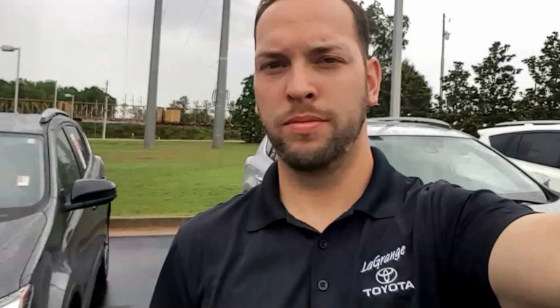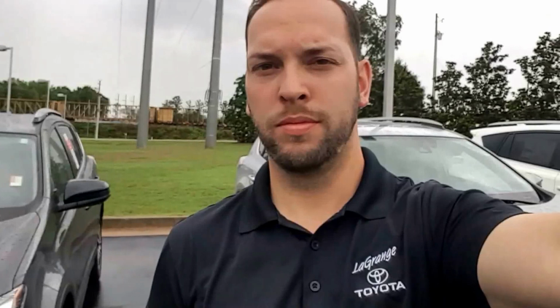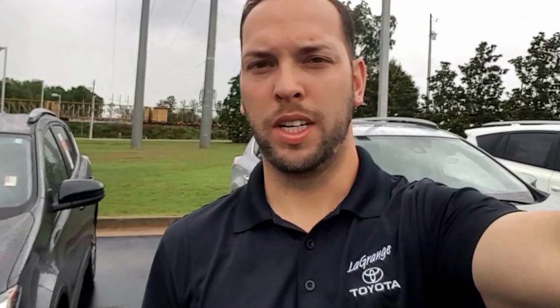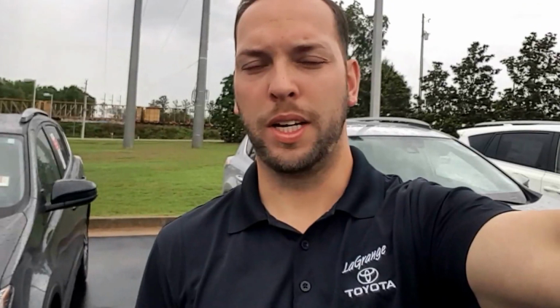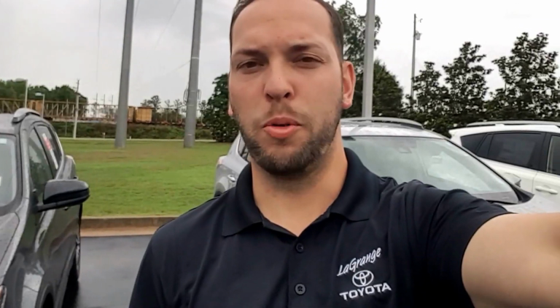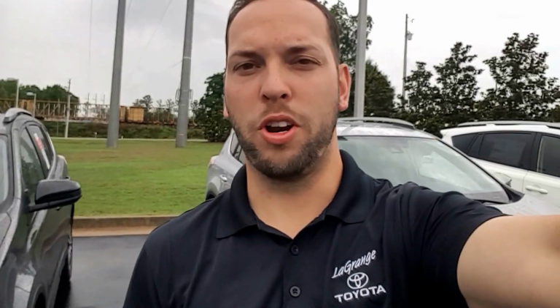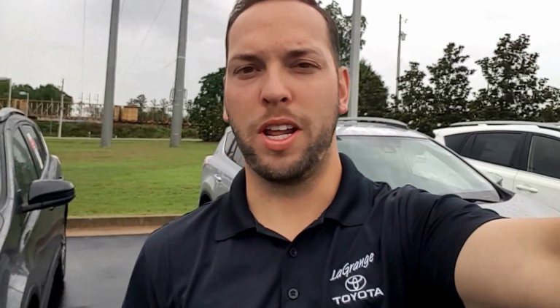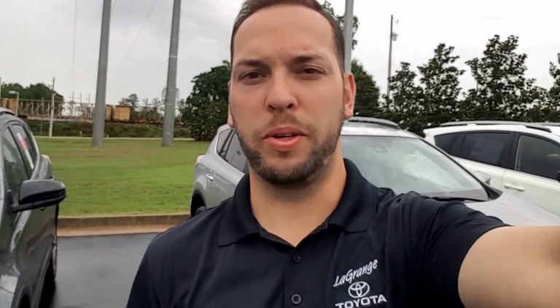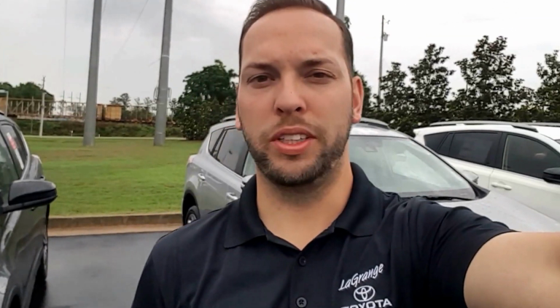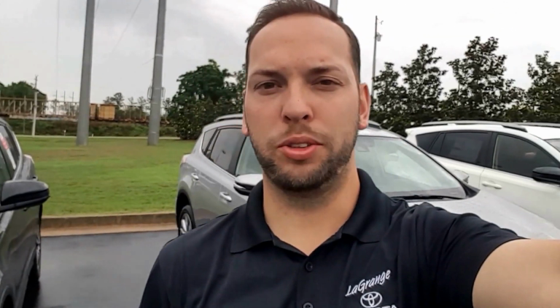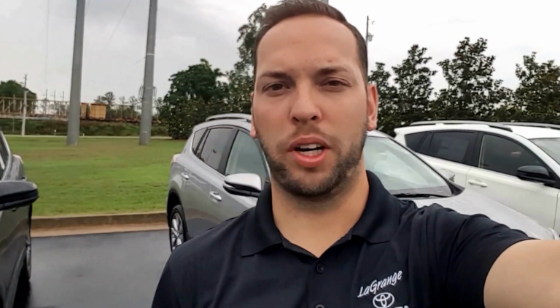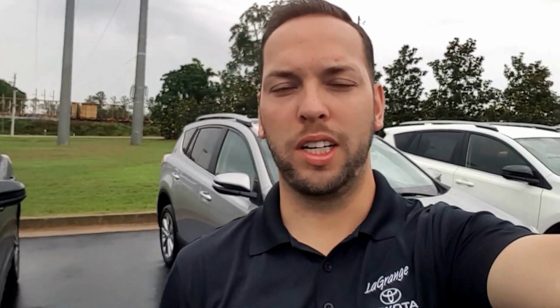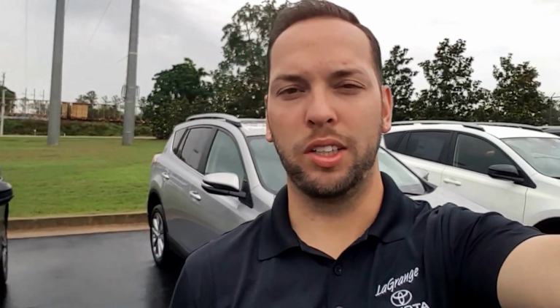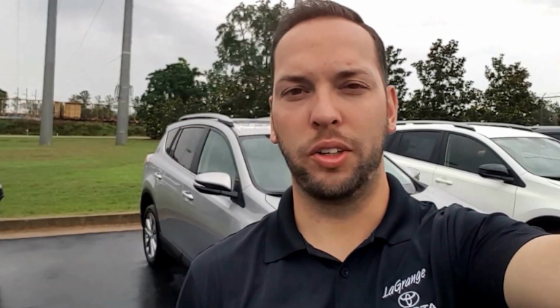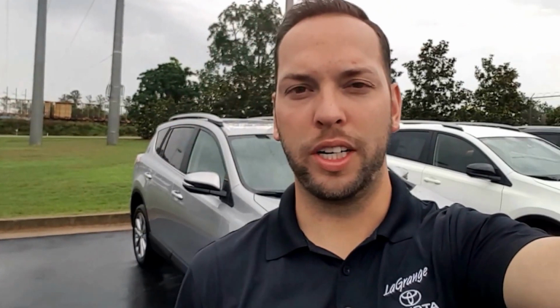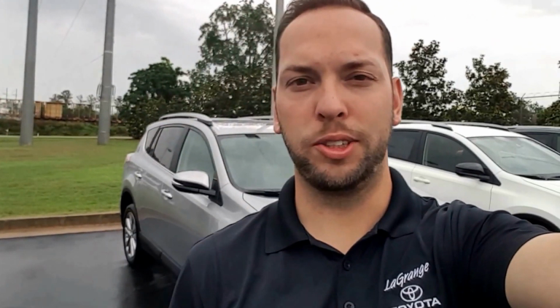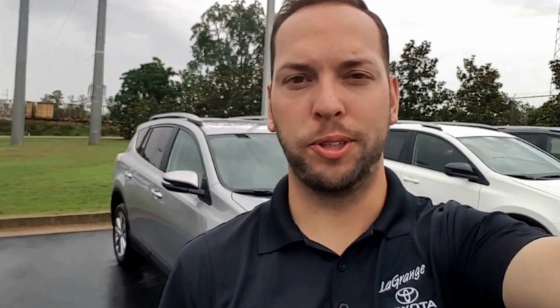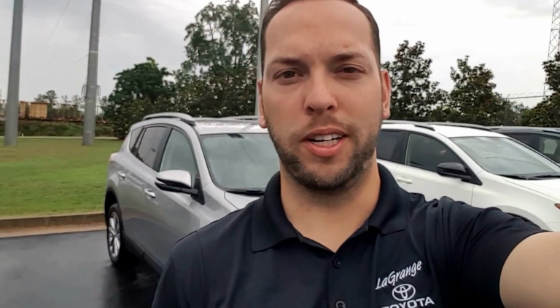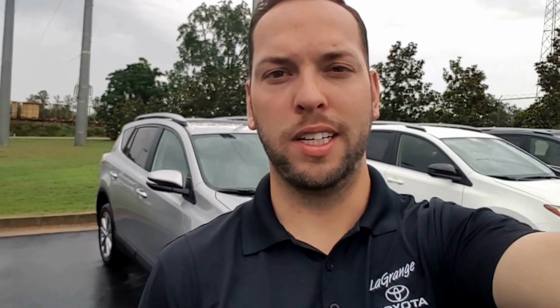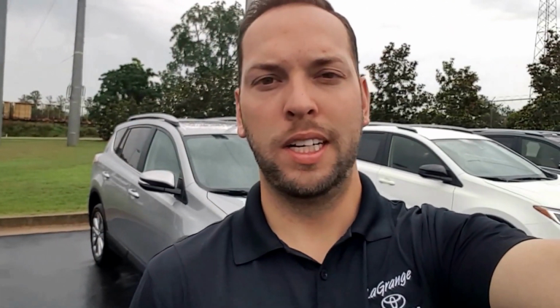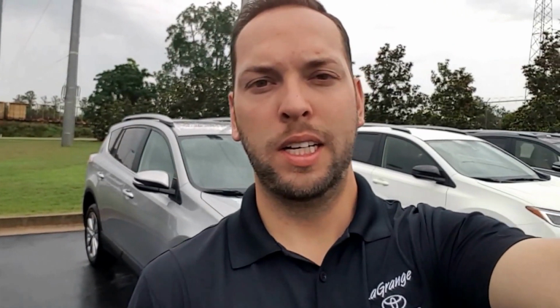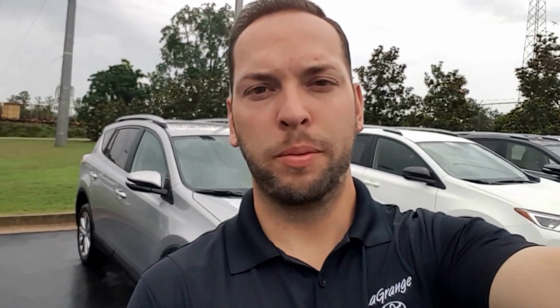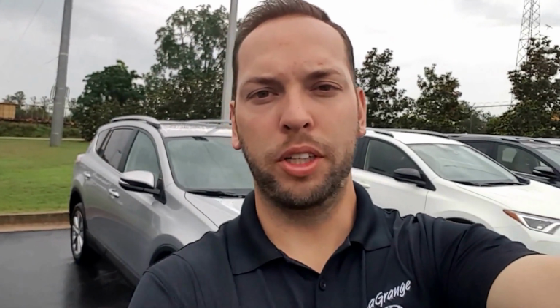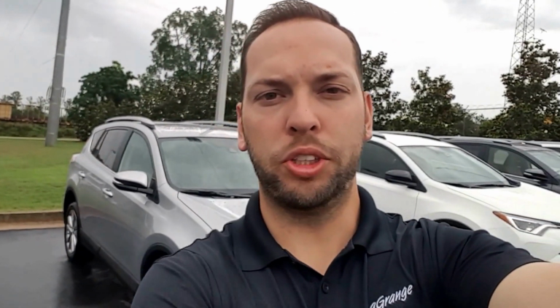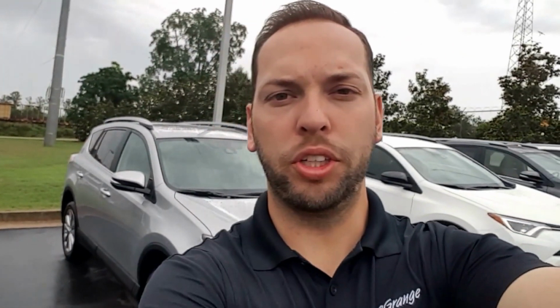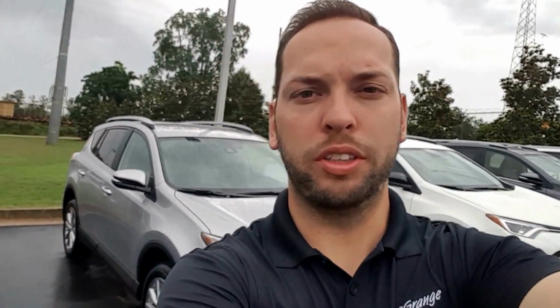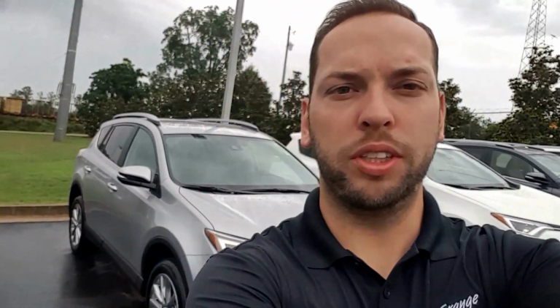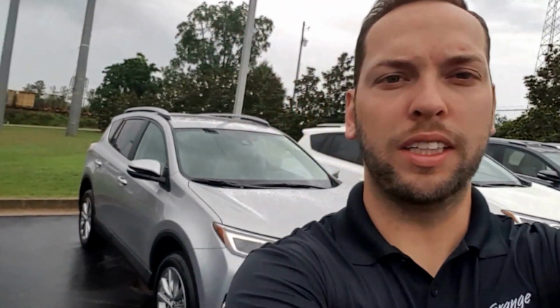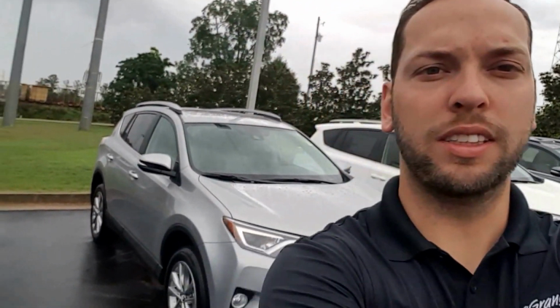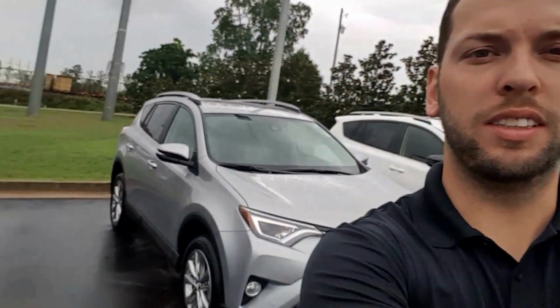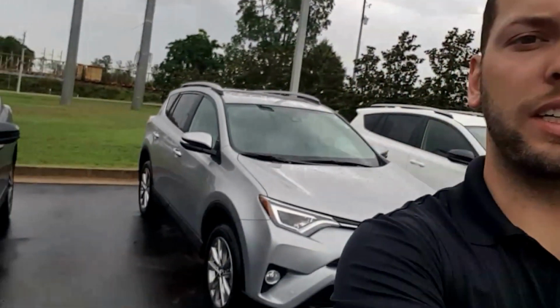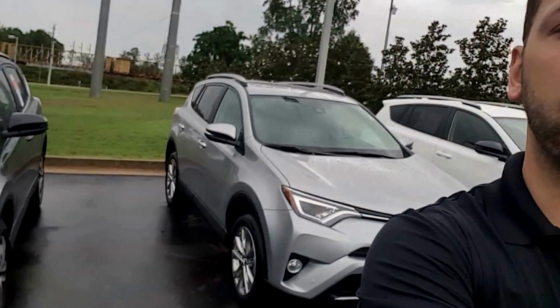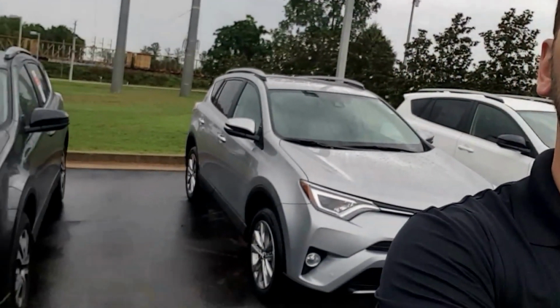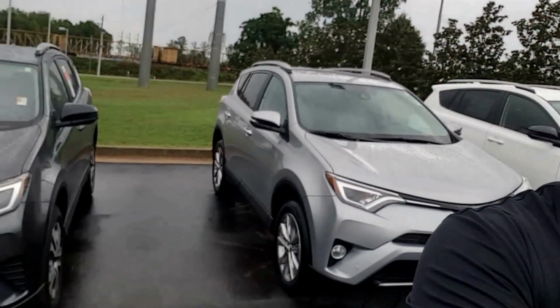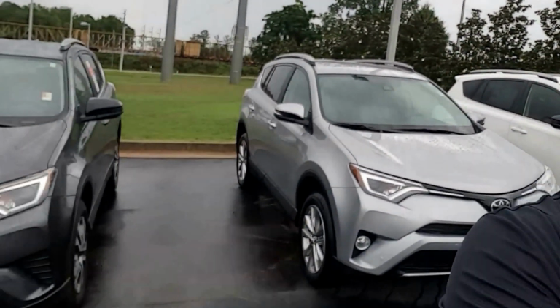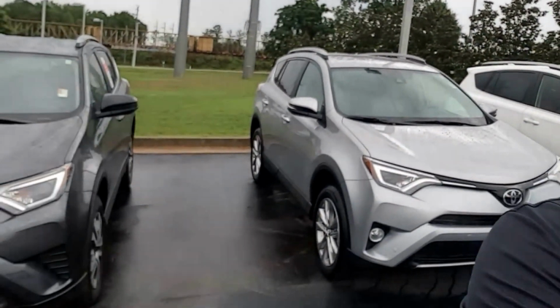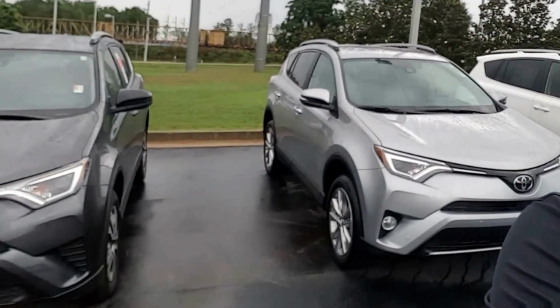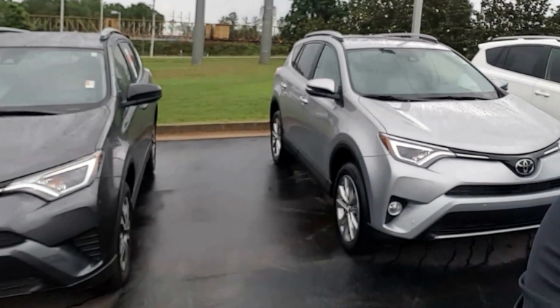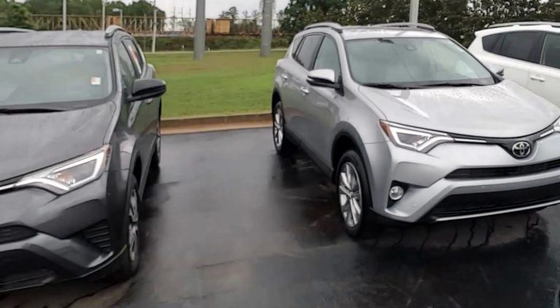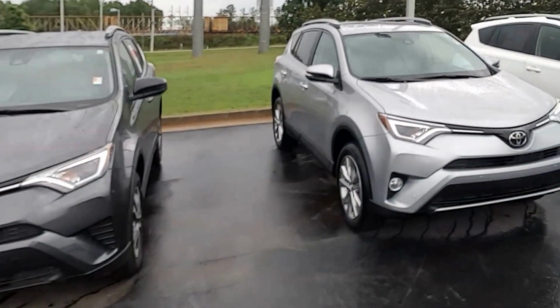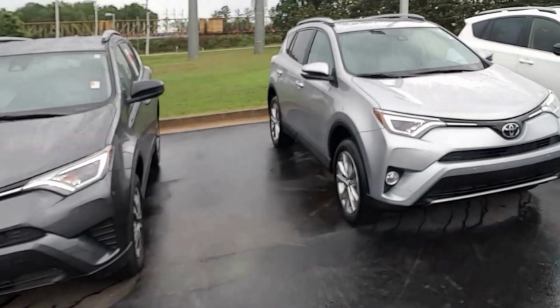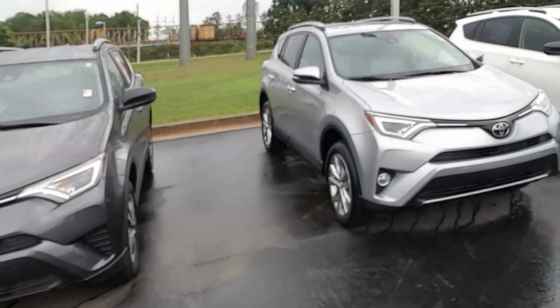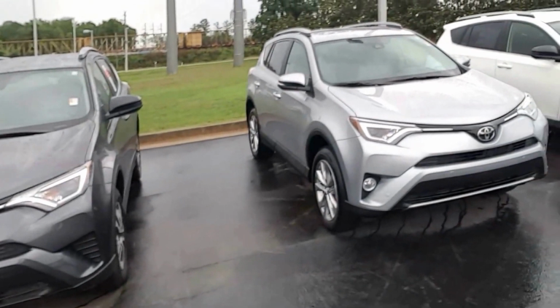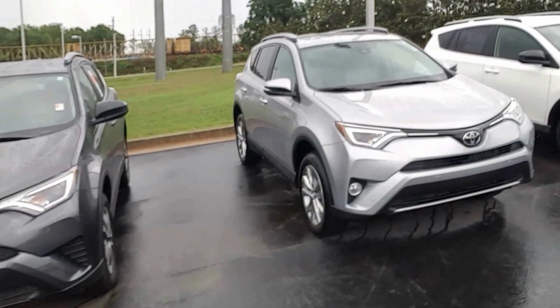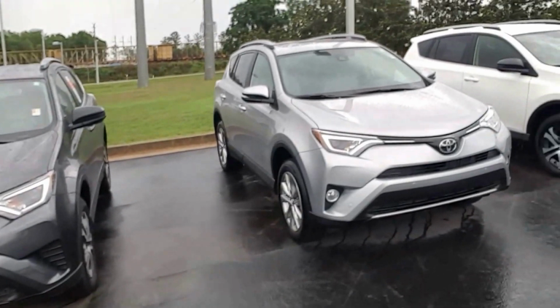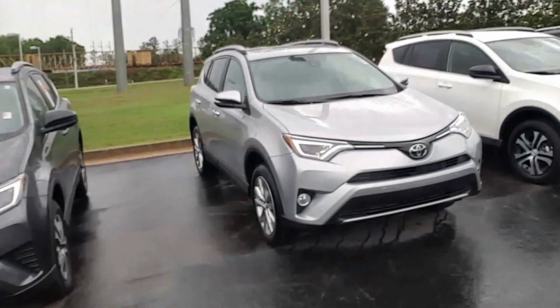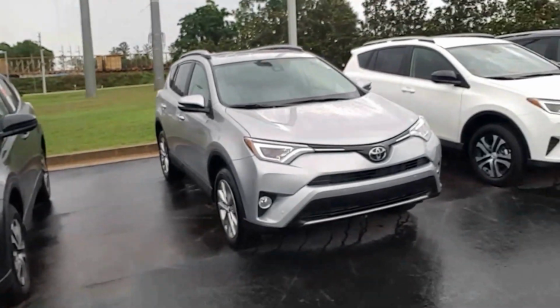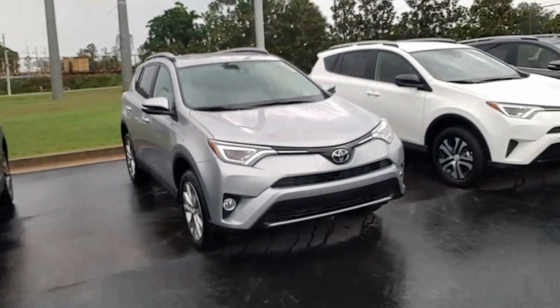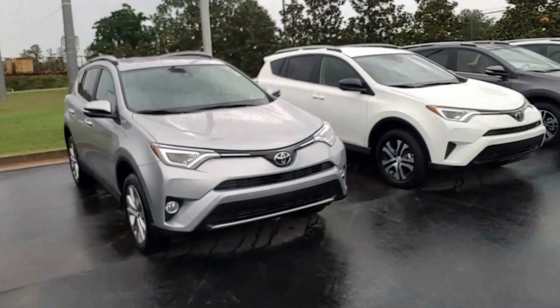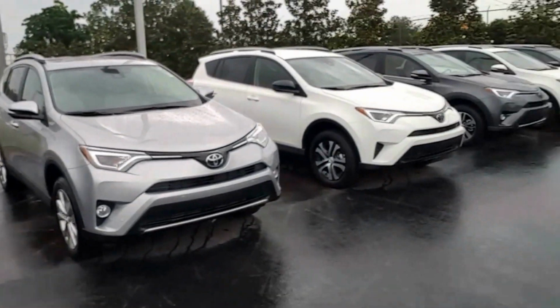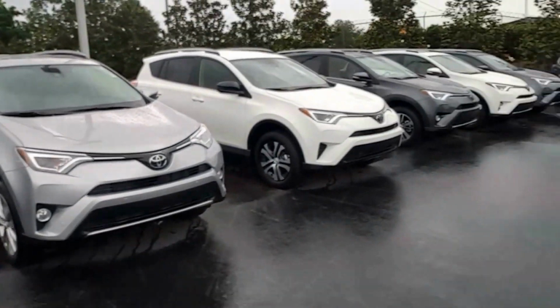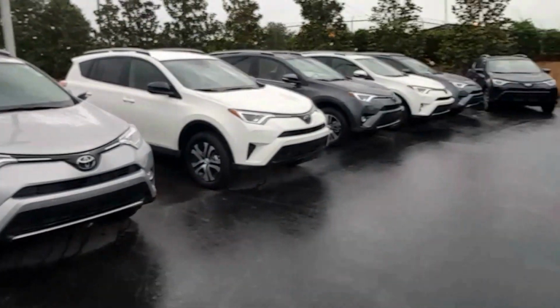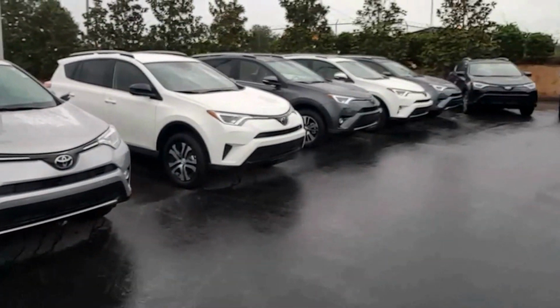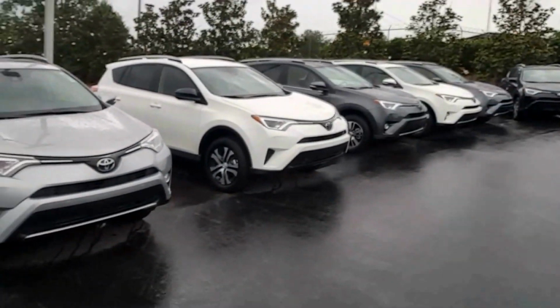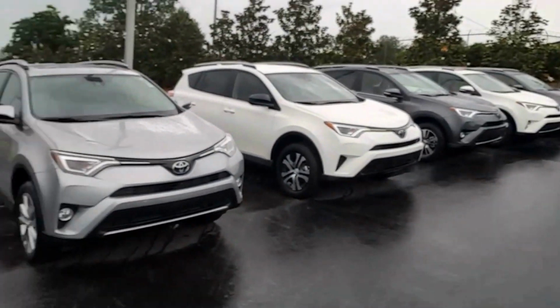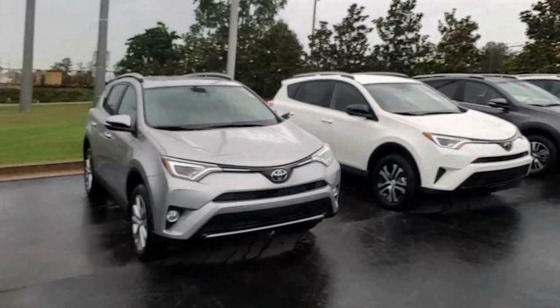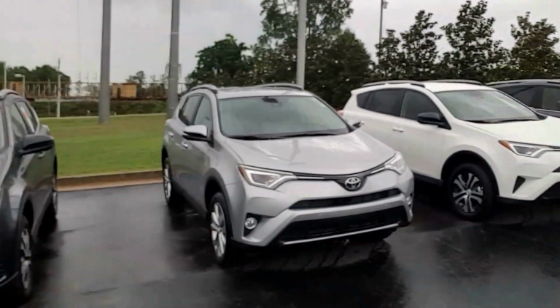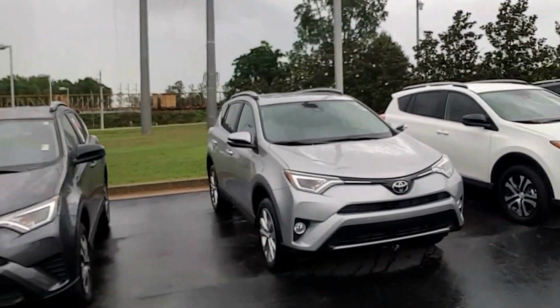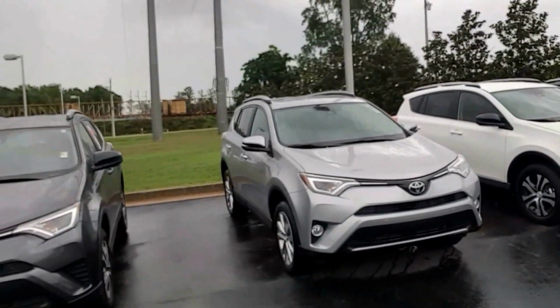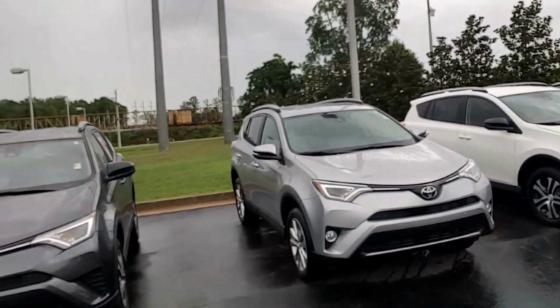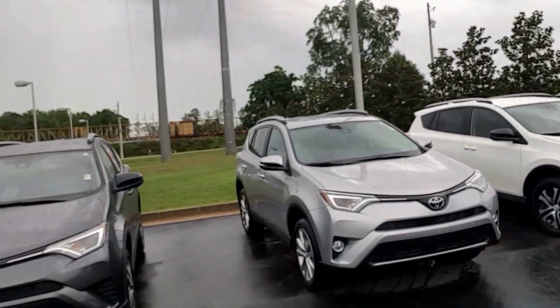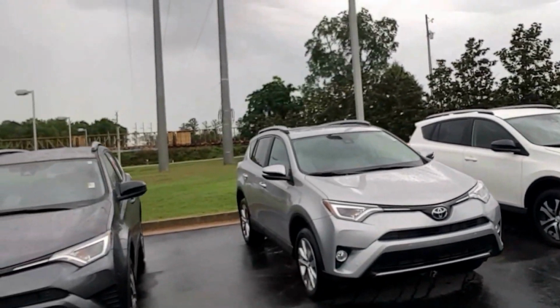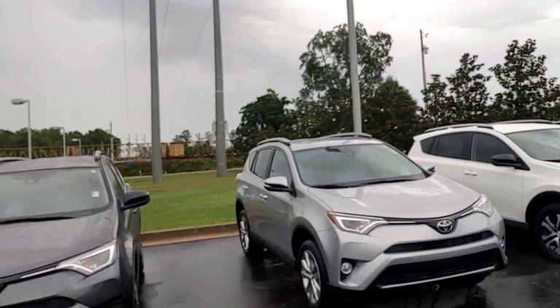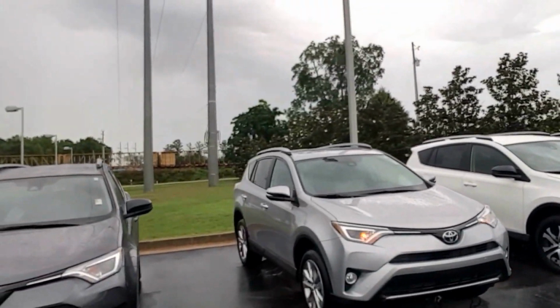Good morning, Amy. This is Randy at LaGrange Toyota. I'm going to show you the 2017 RAV4 again — this is the one you just emailed me about.